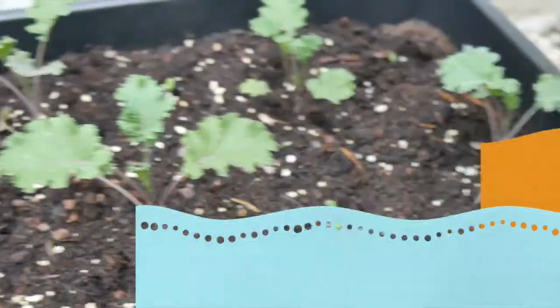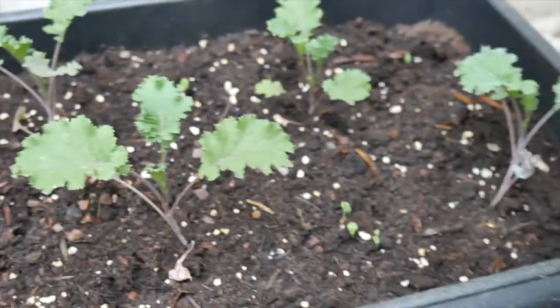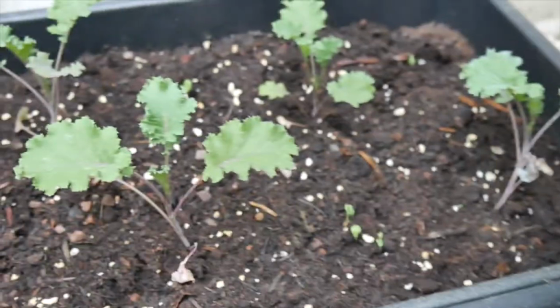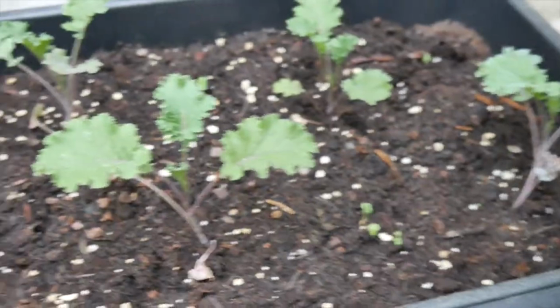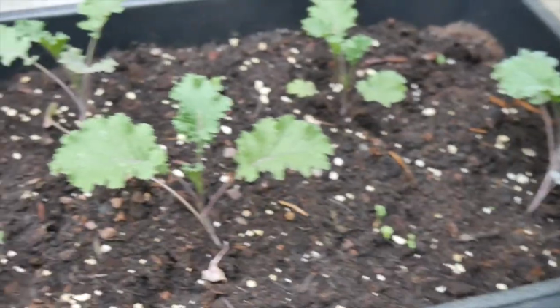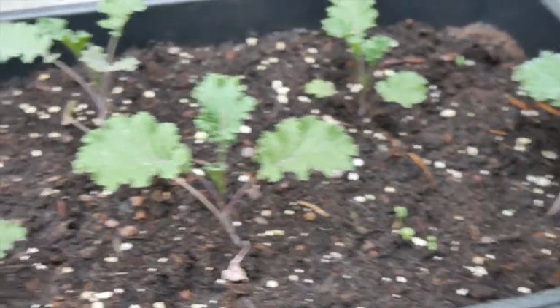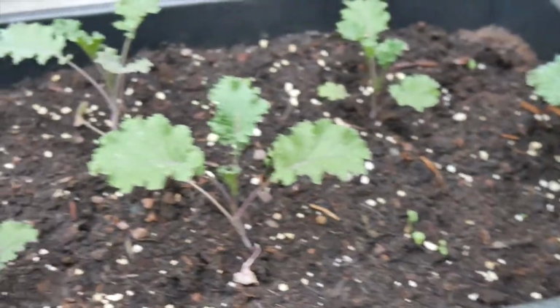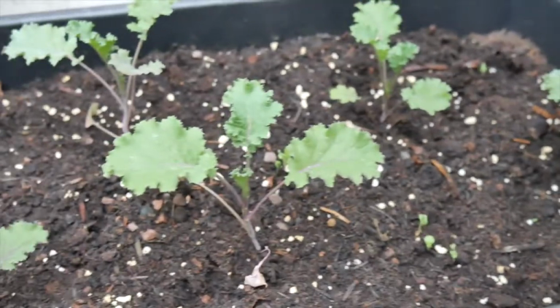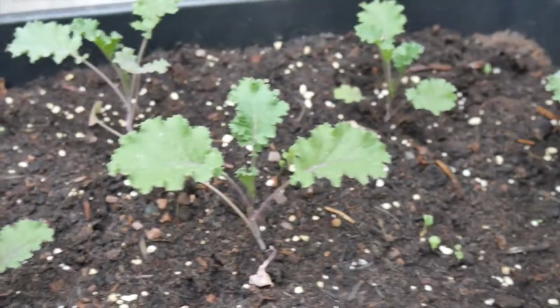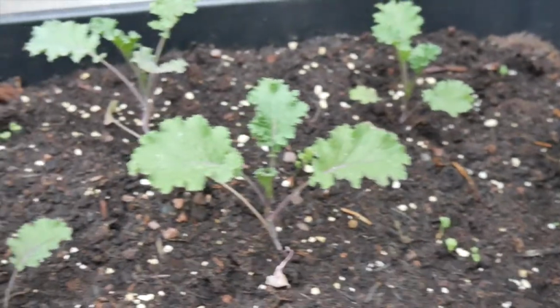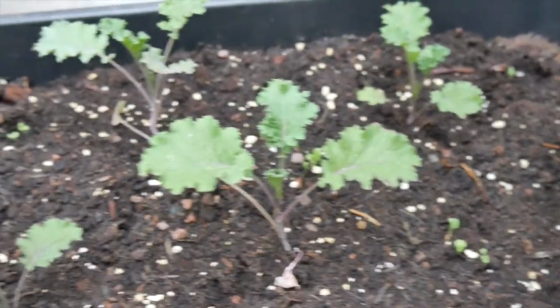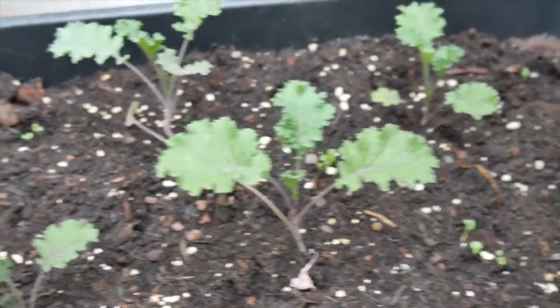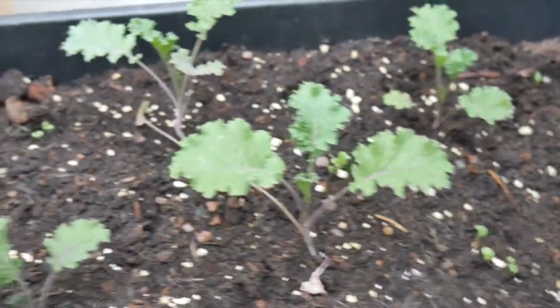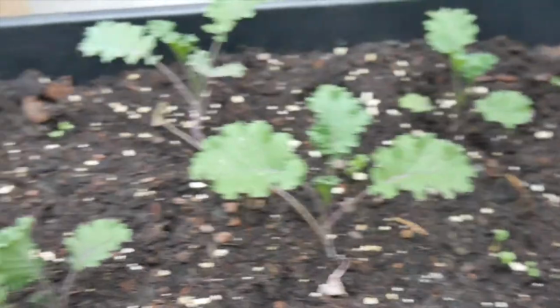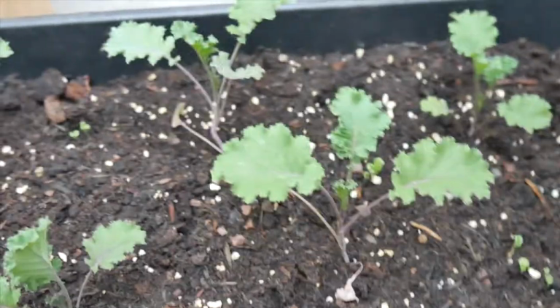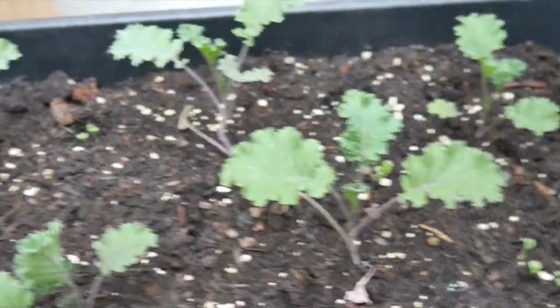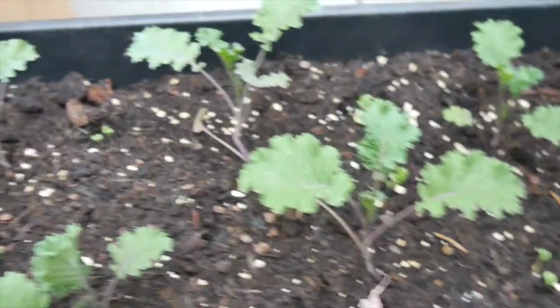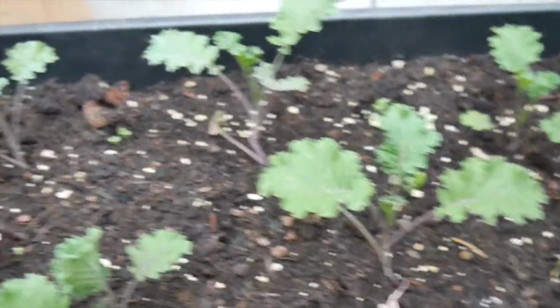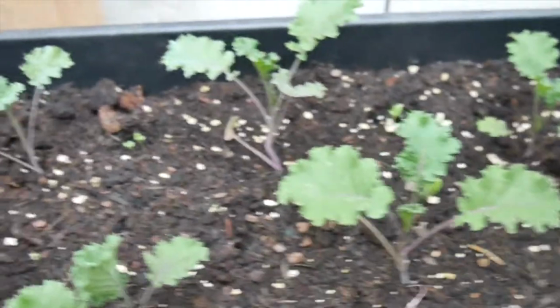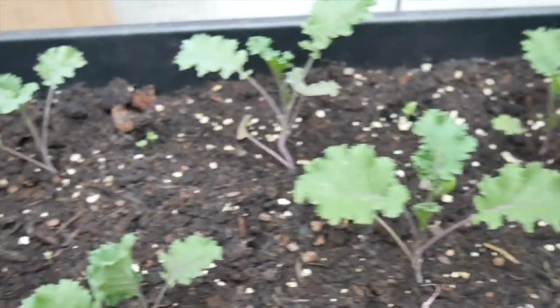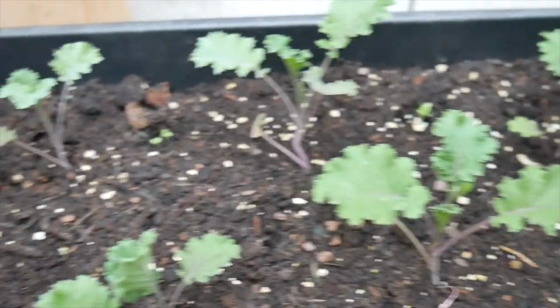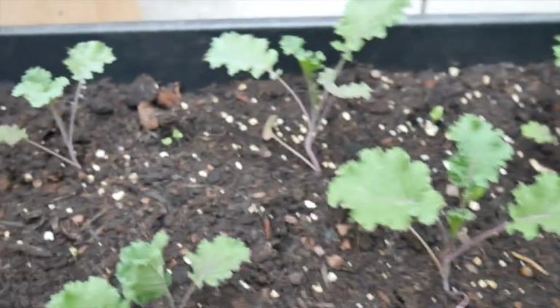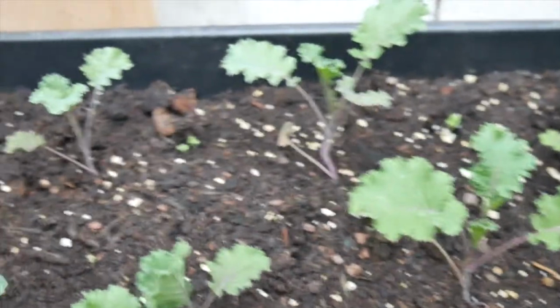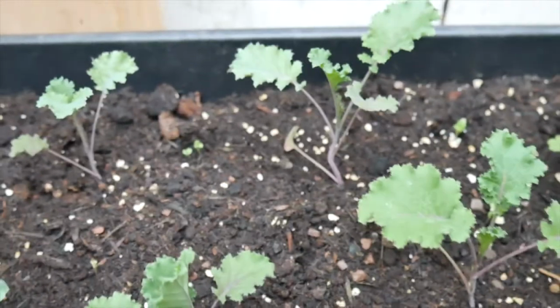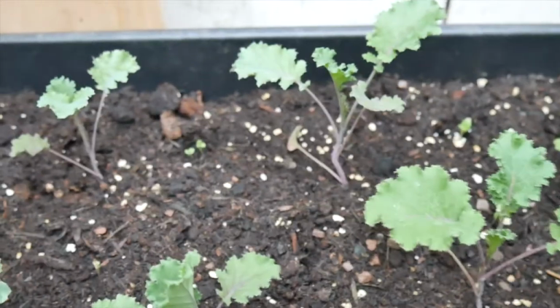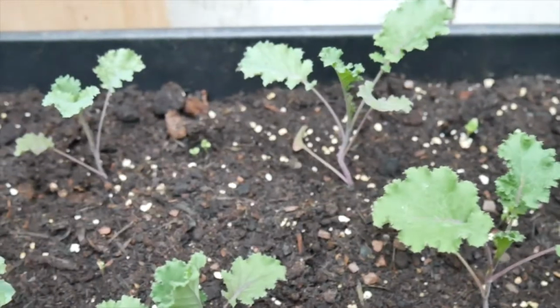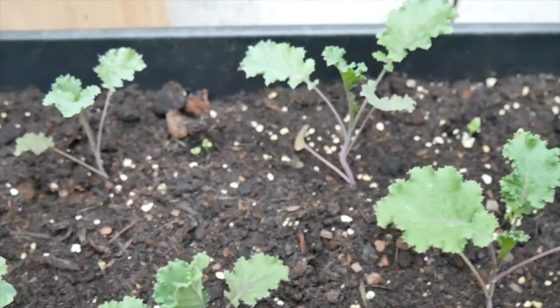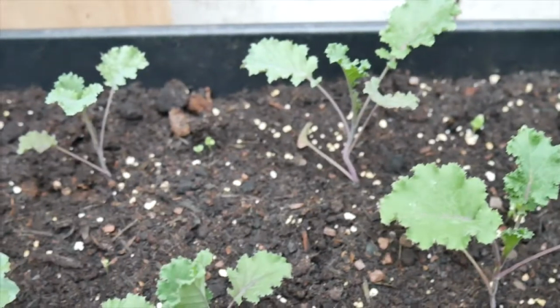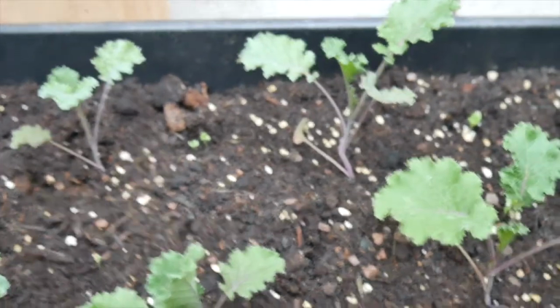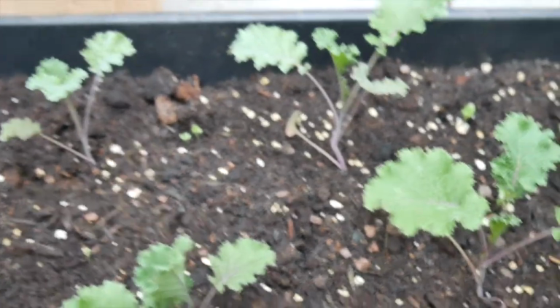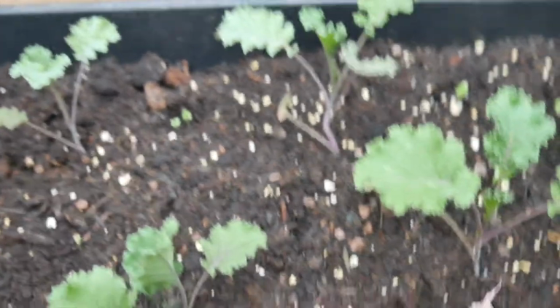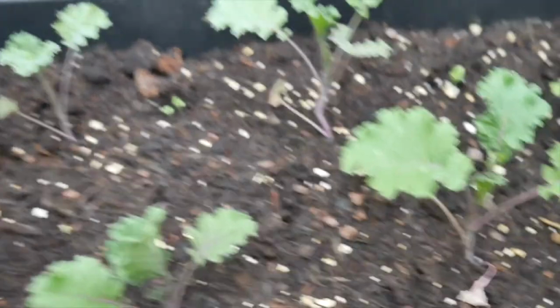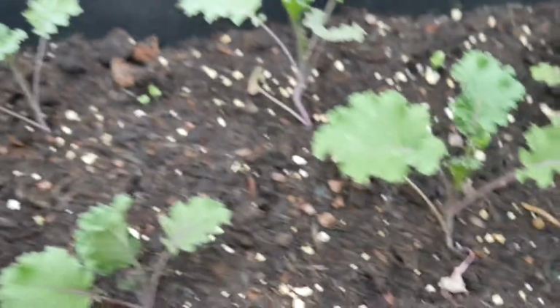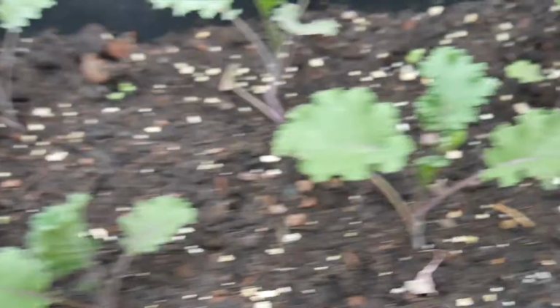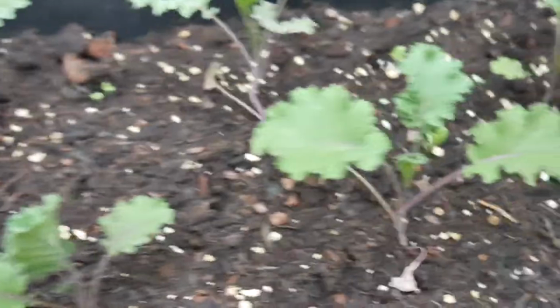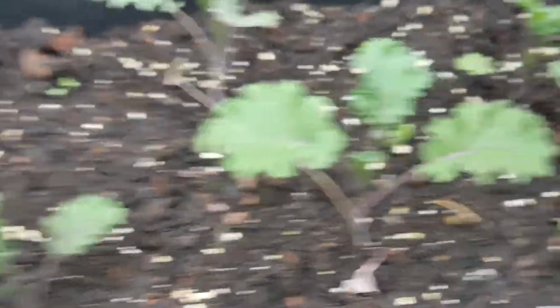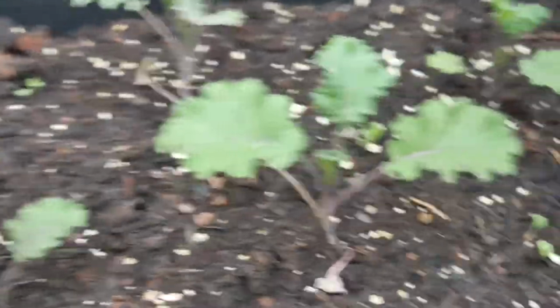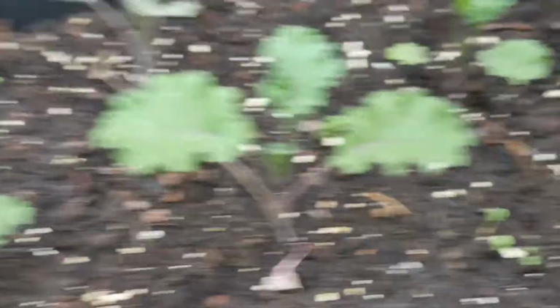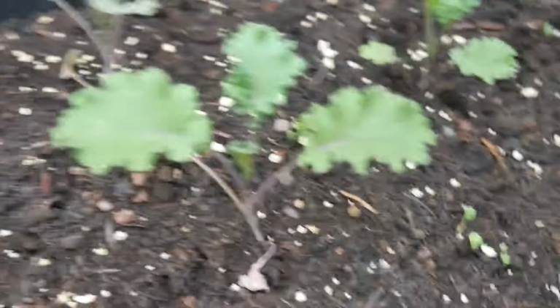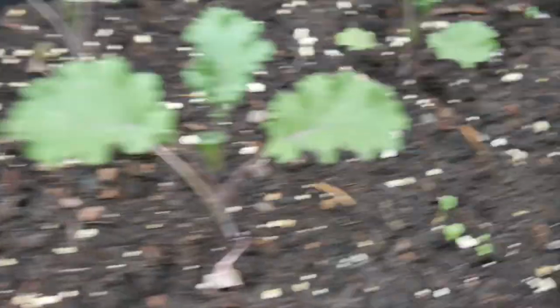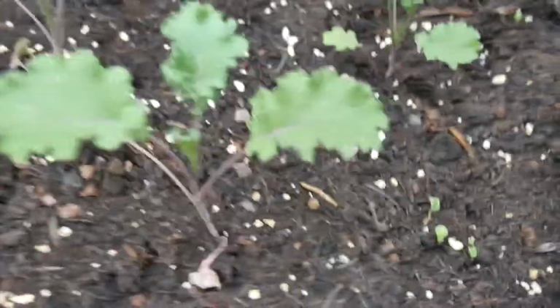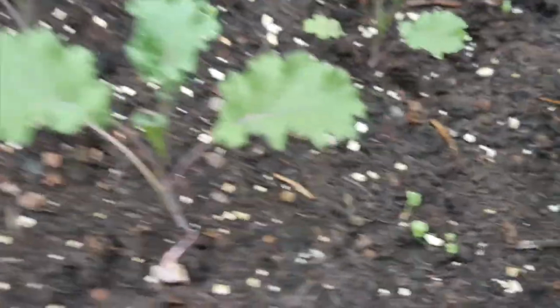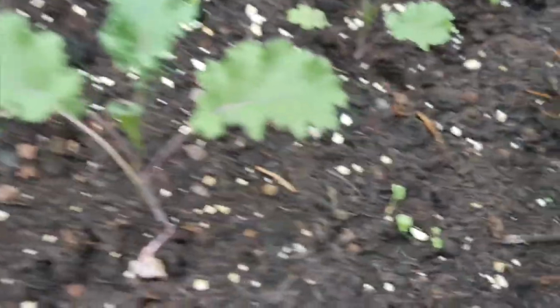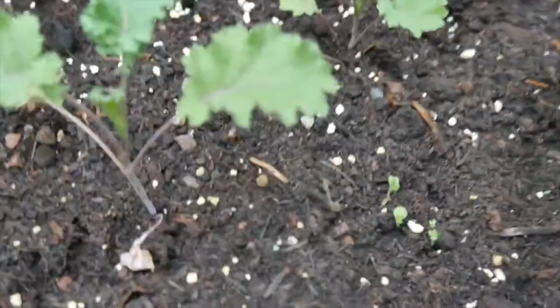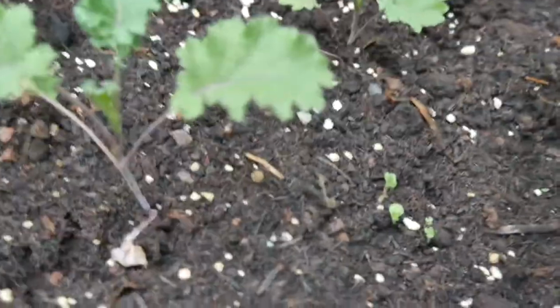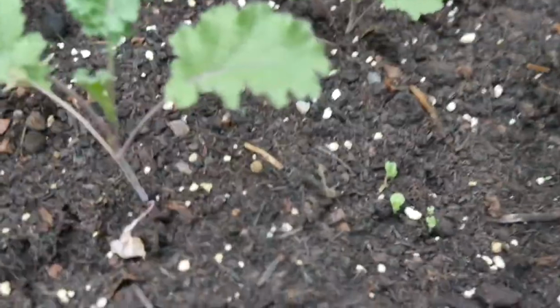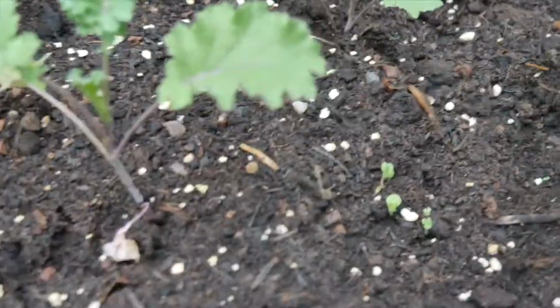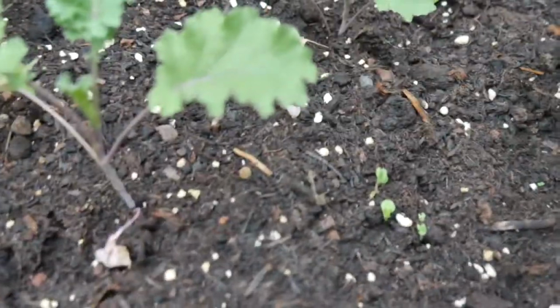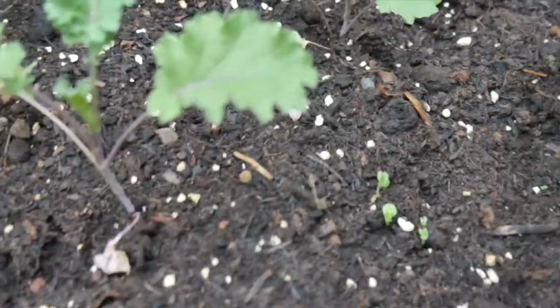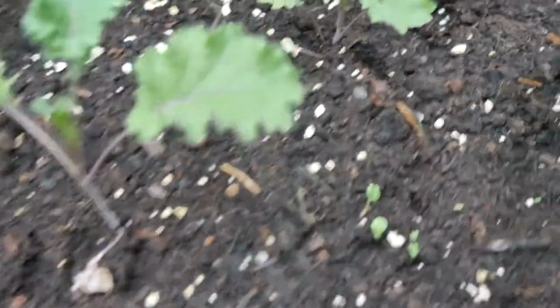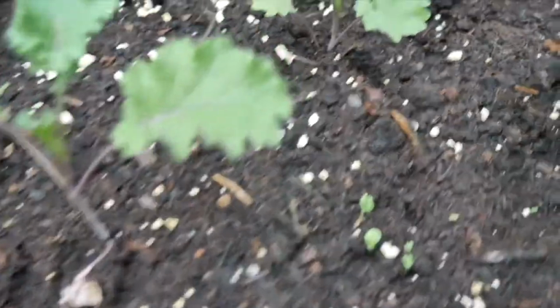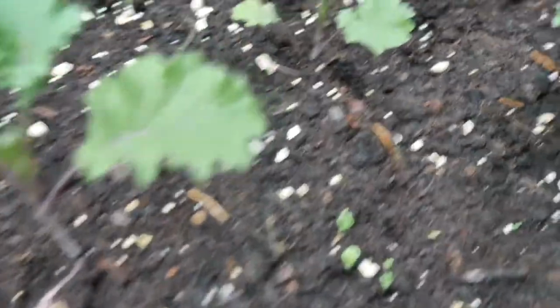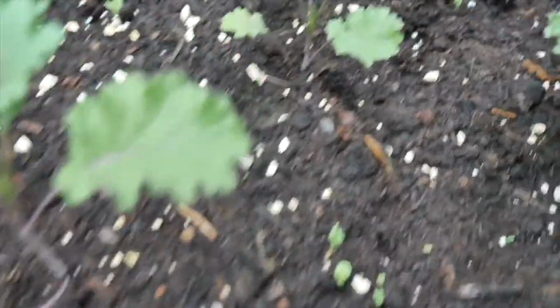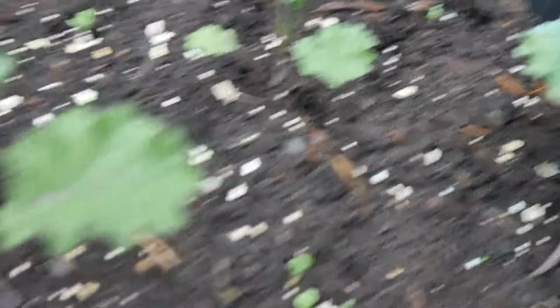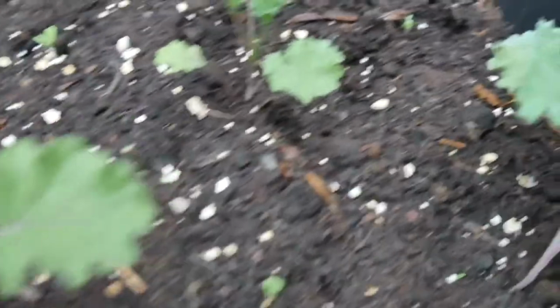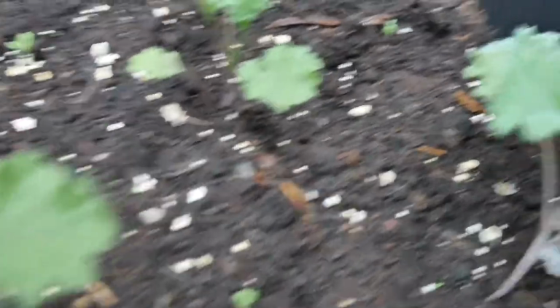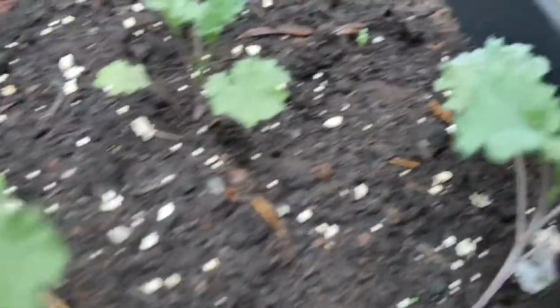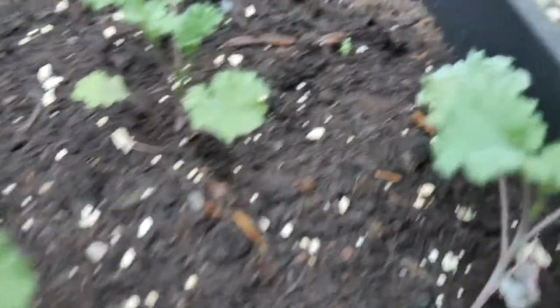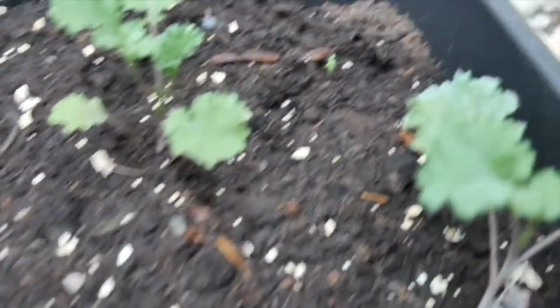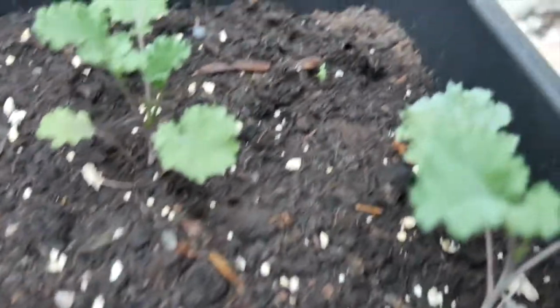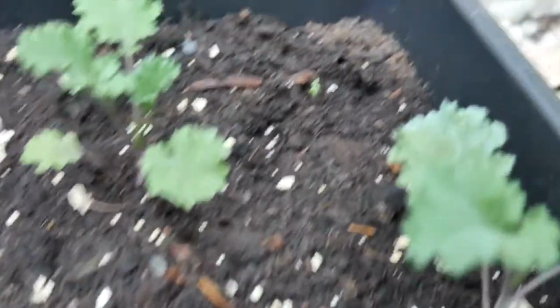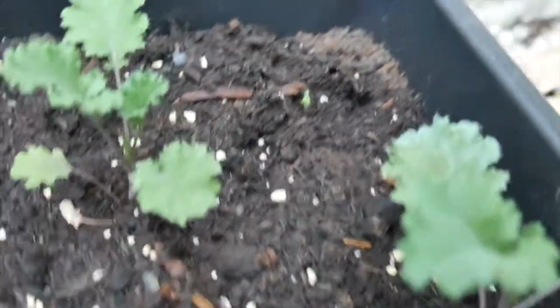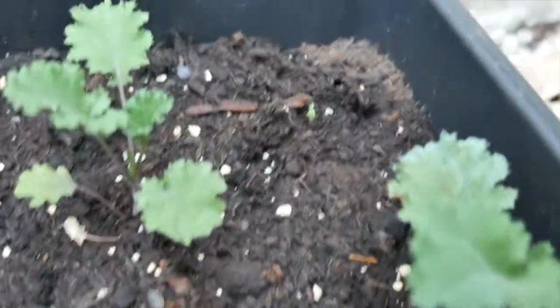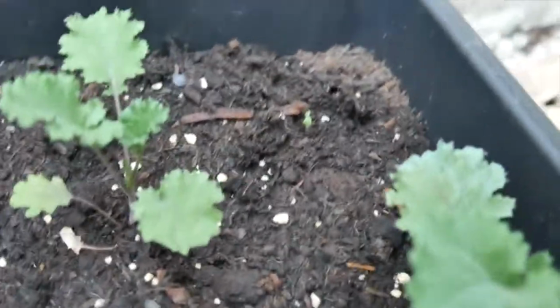I had some small kale plants in a pot and I've planted them out with some lettuce in between.